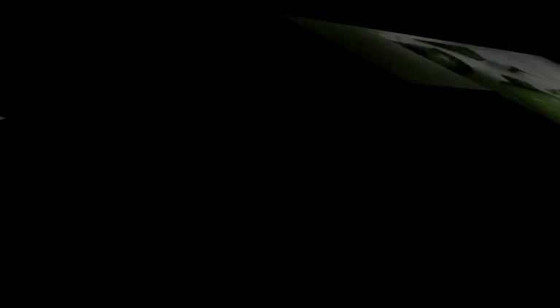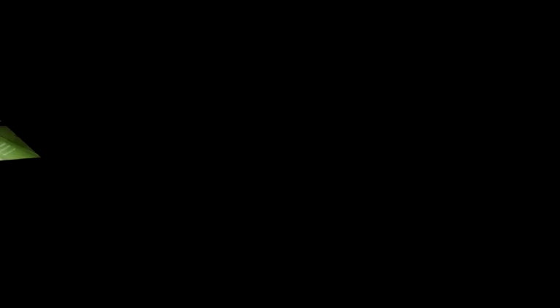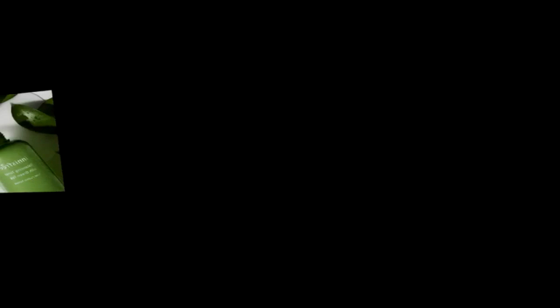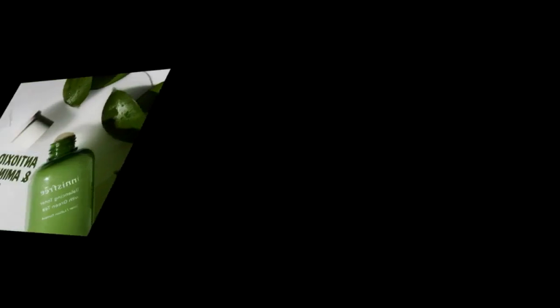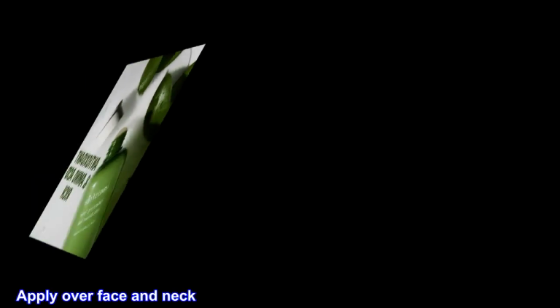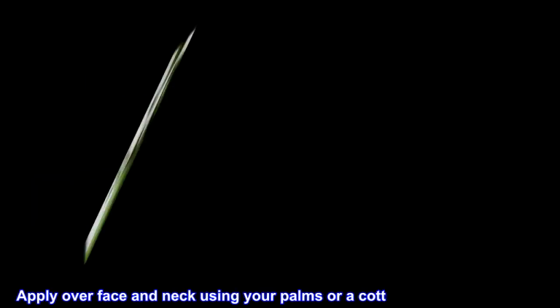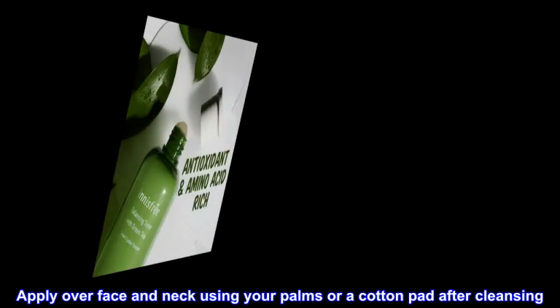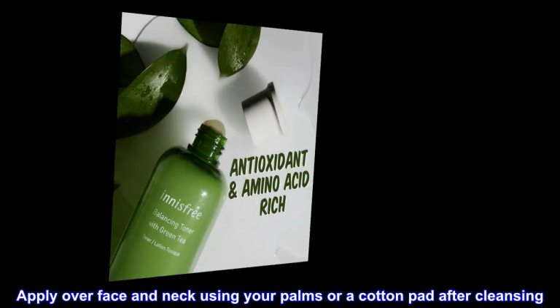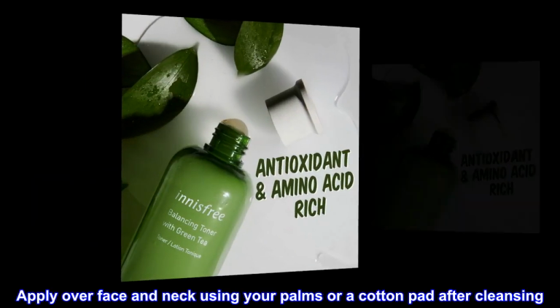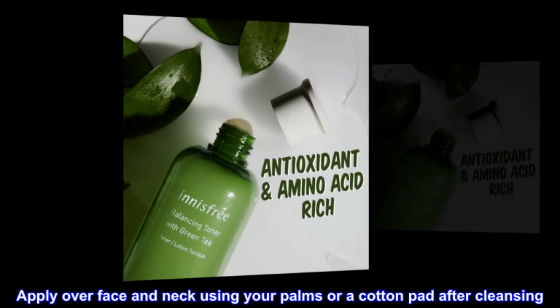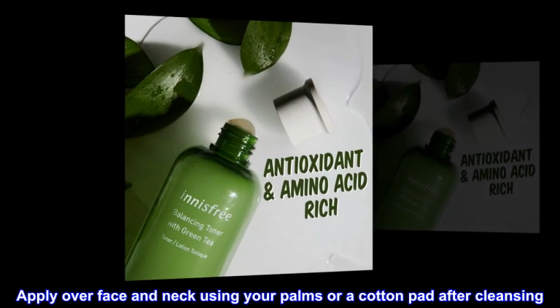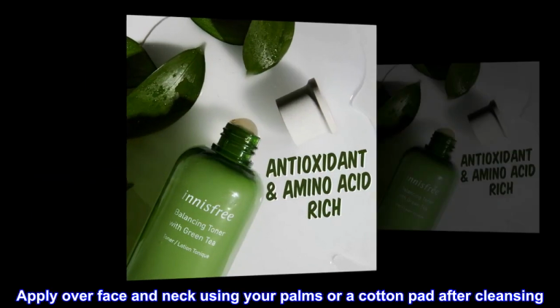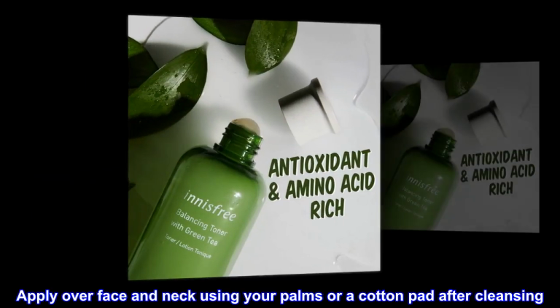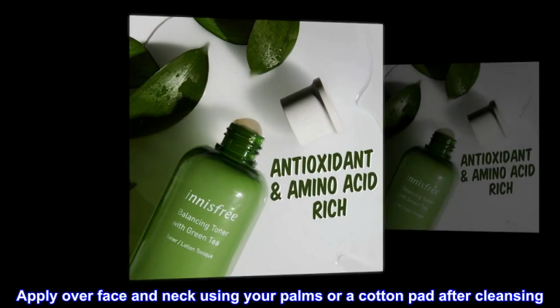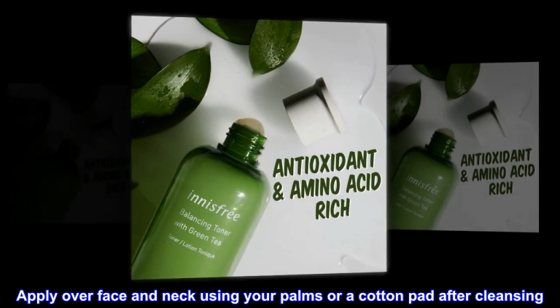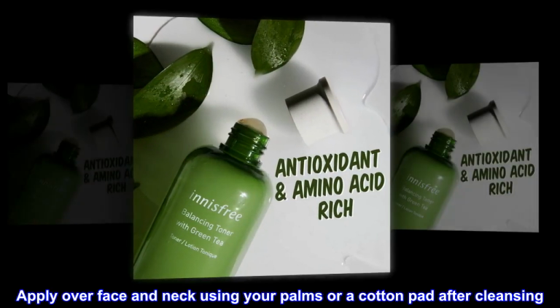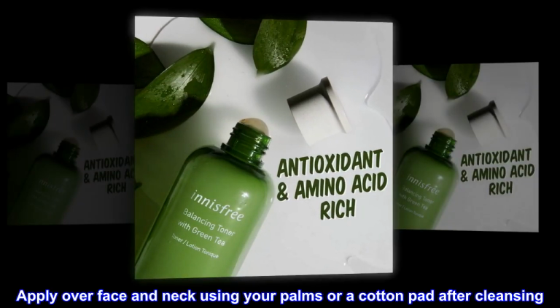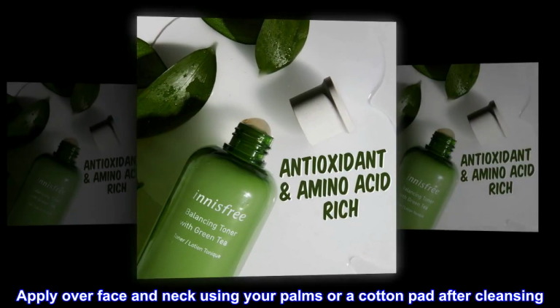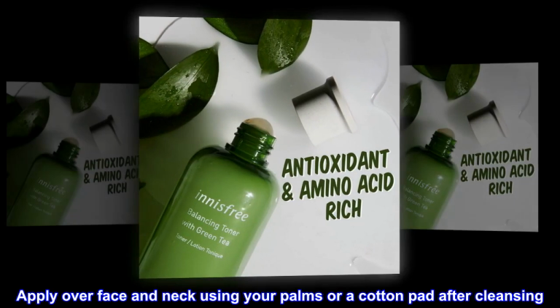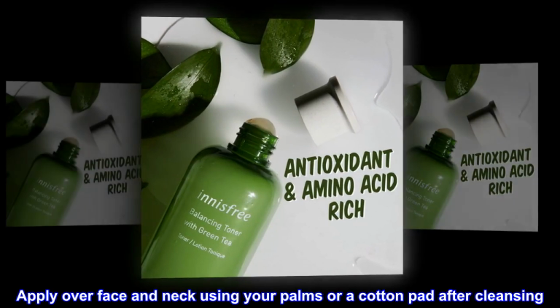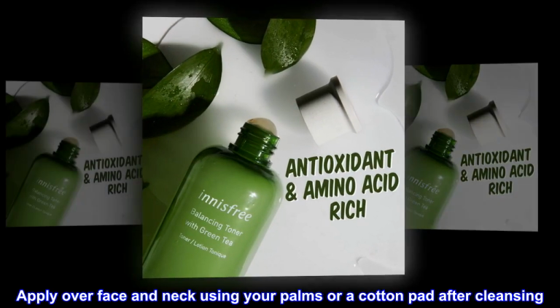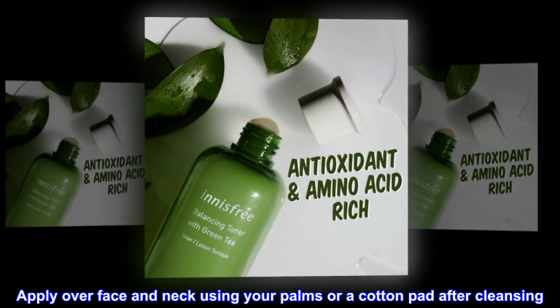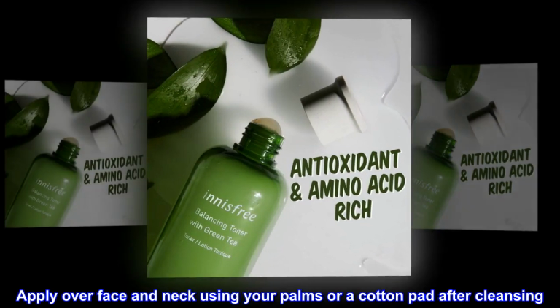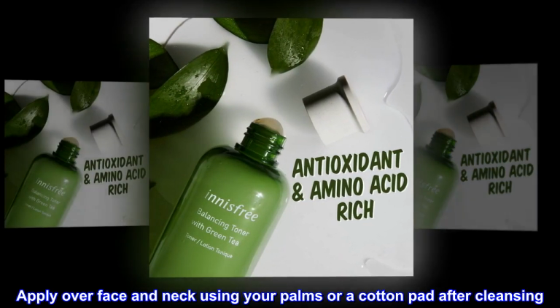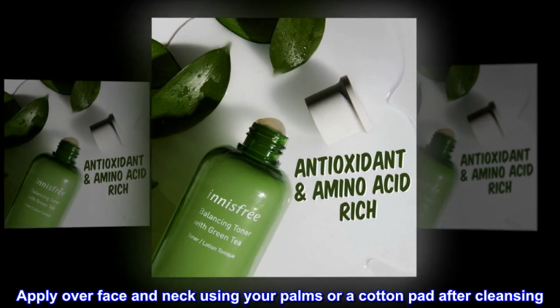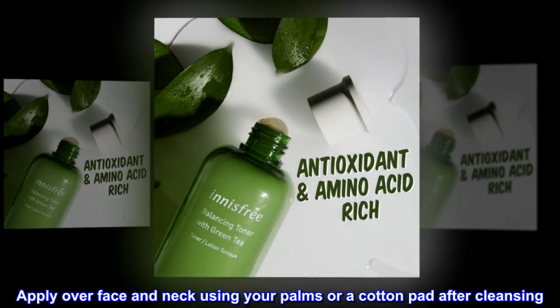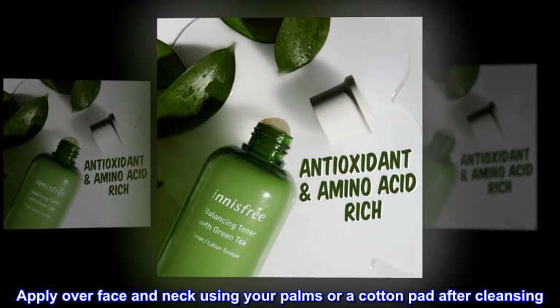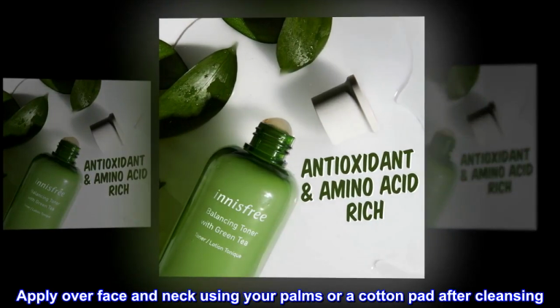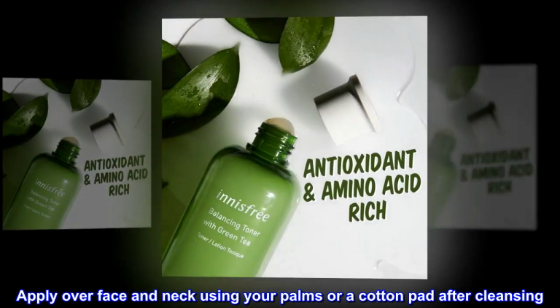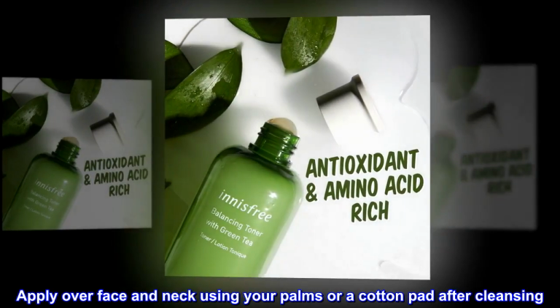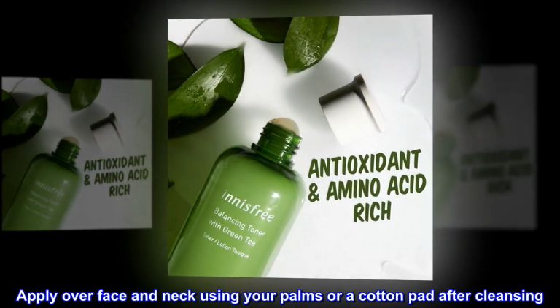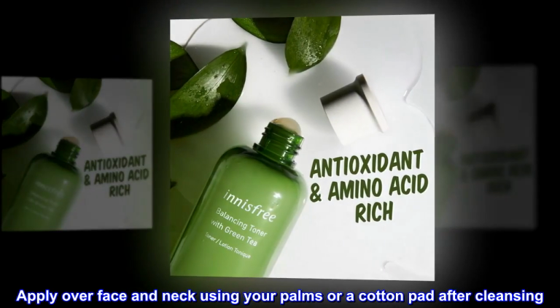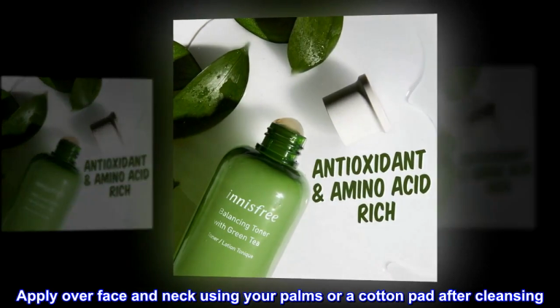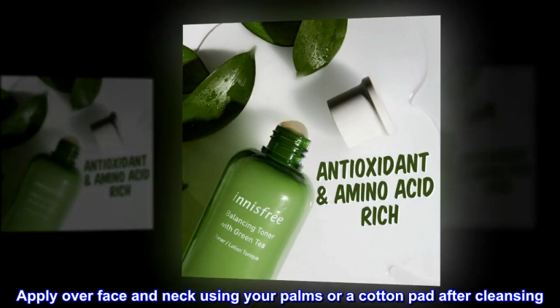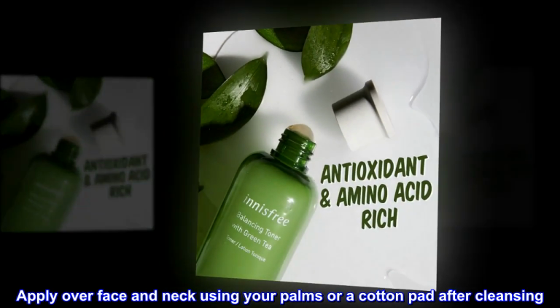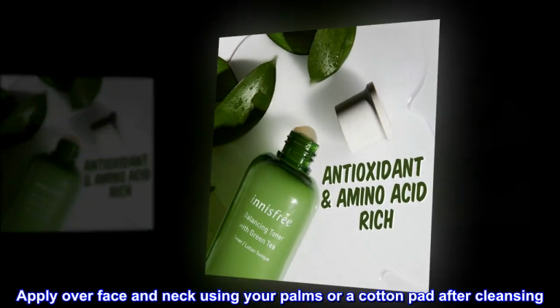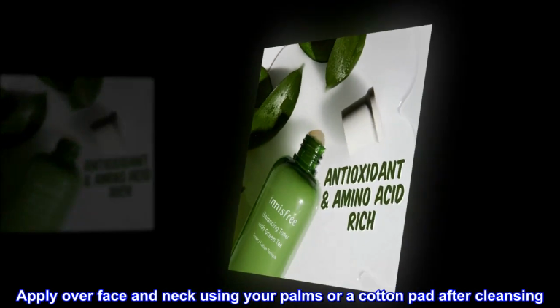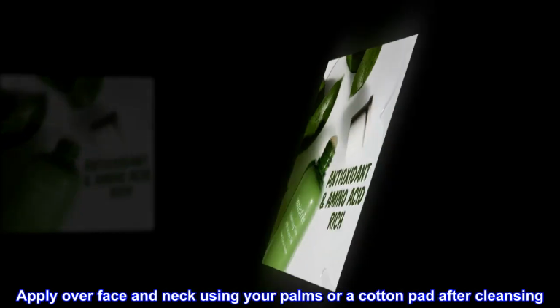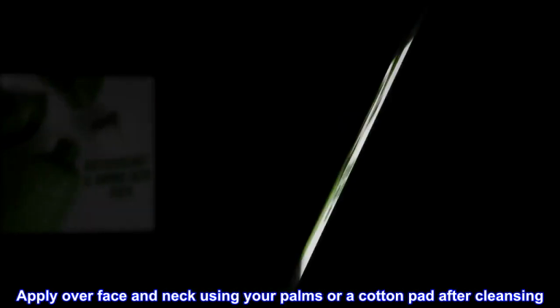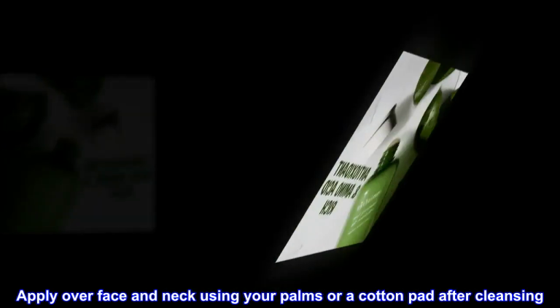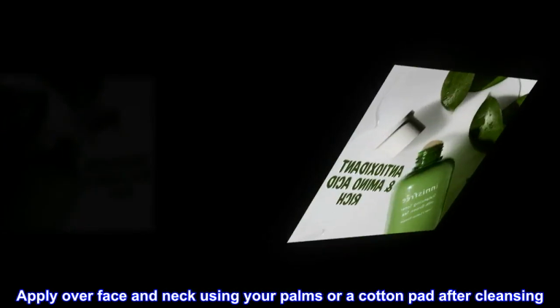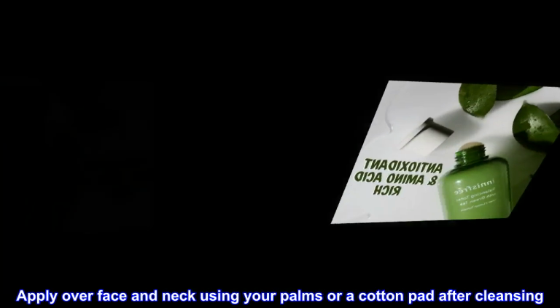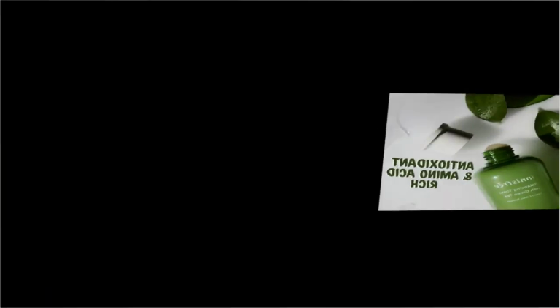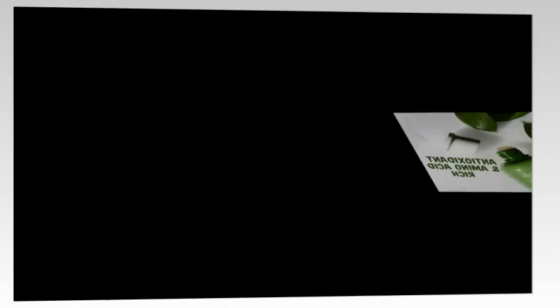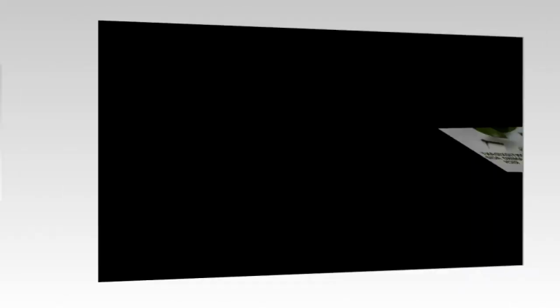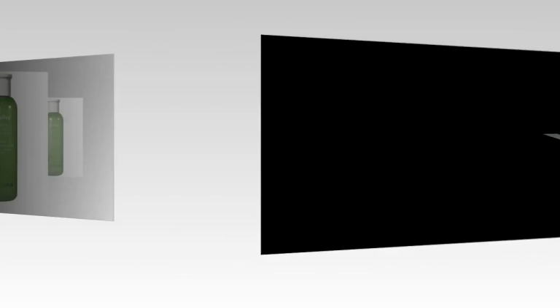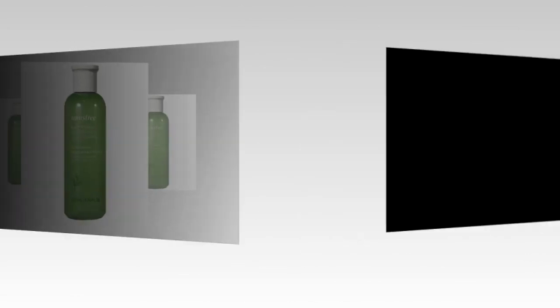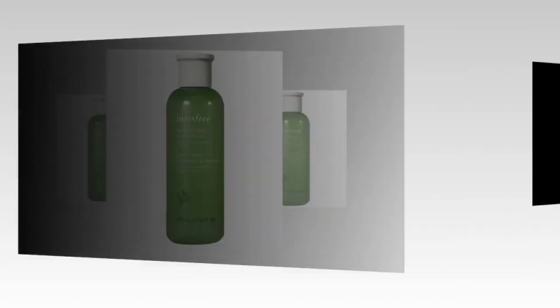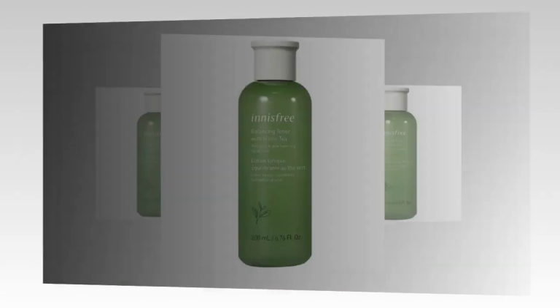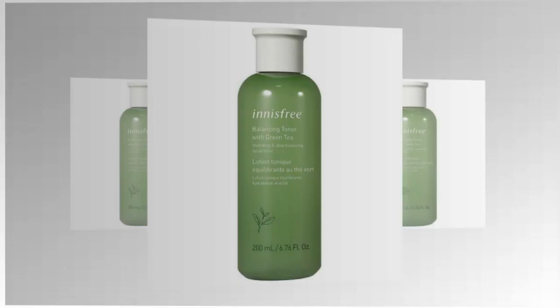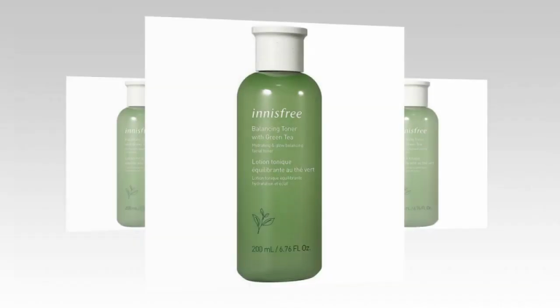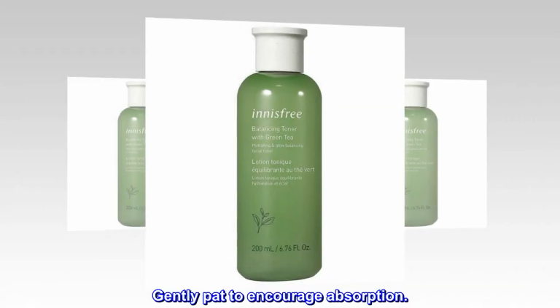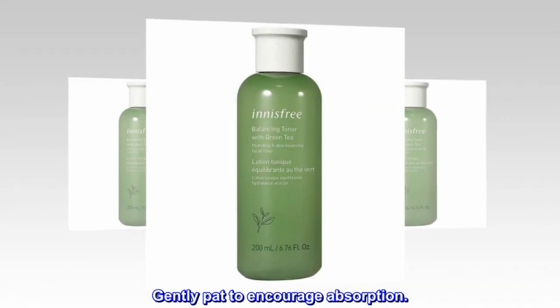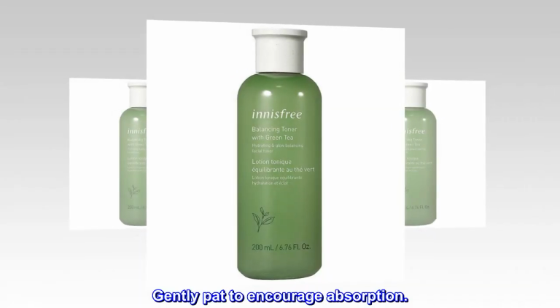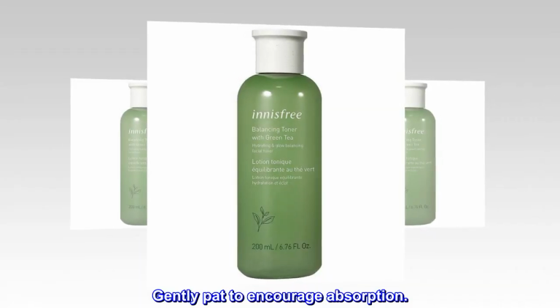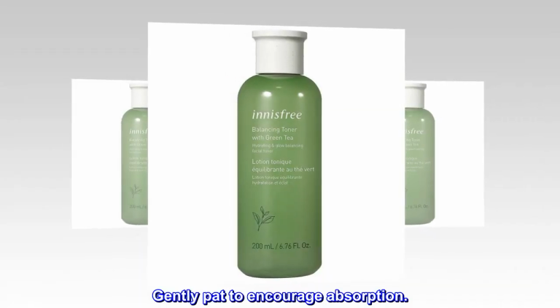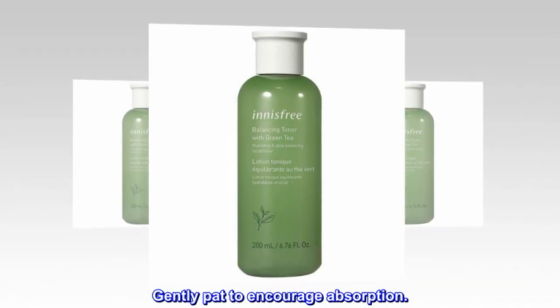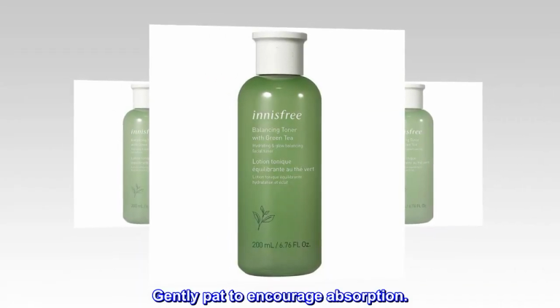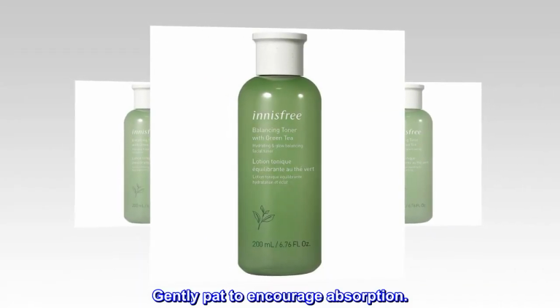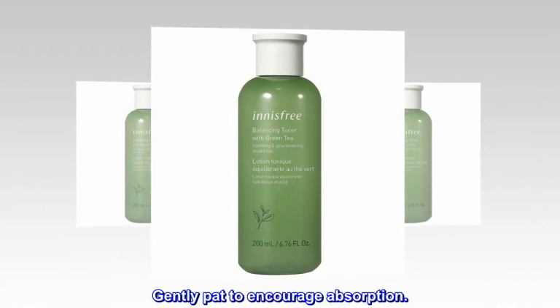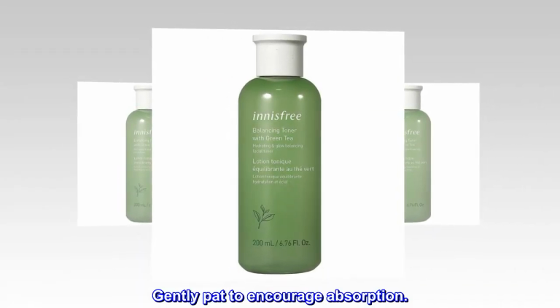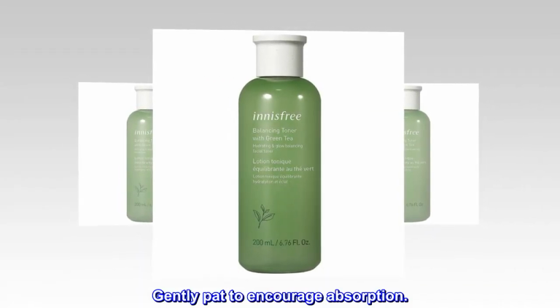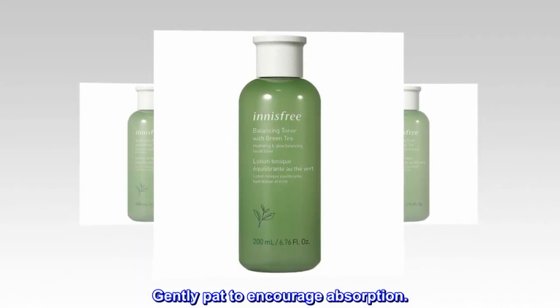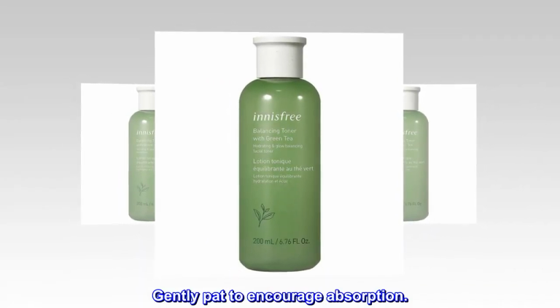Apply over face and neck using your palms or a cotton pad after cleansing. Gently pat to encourage absorption.